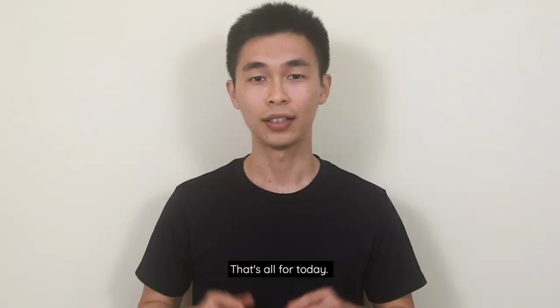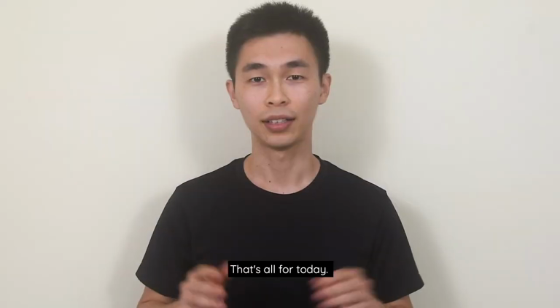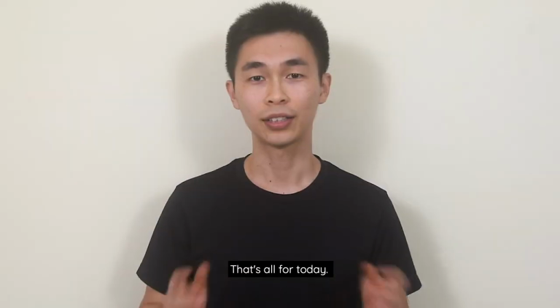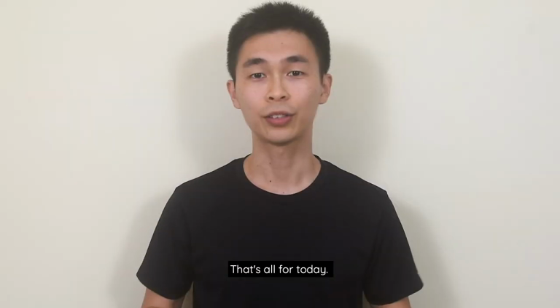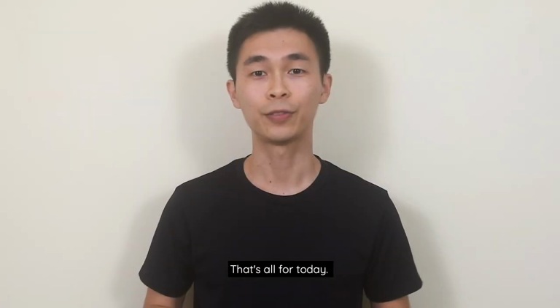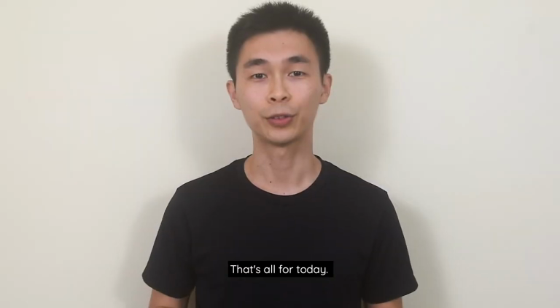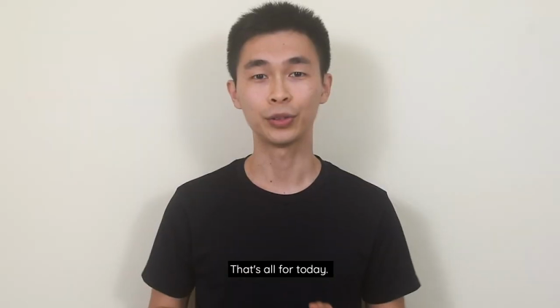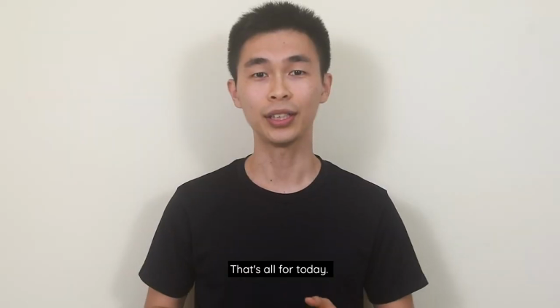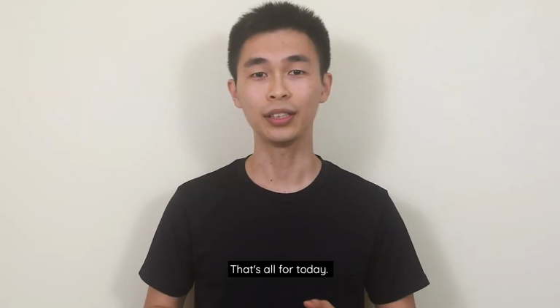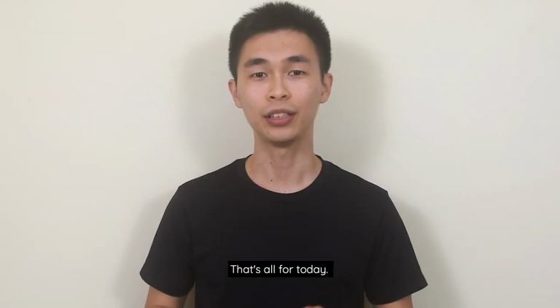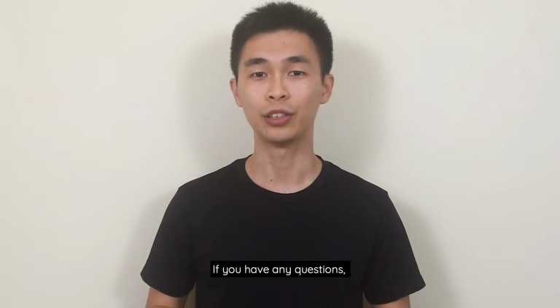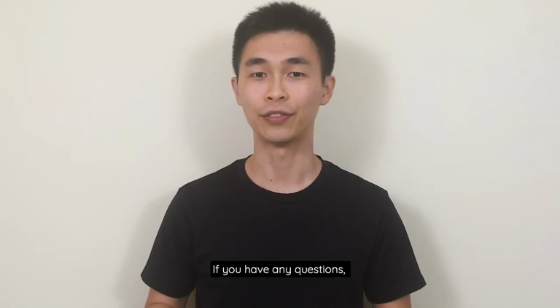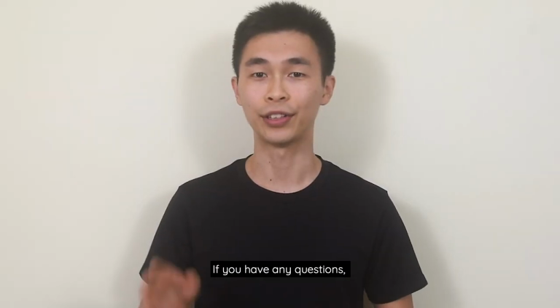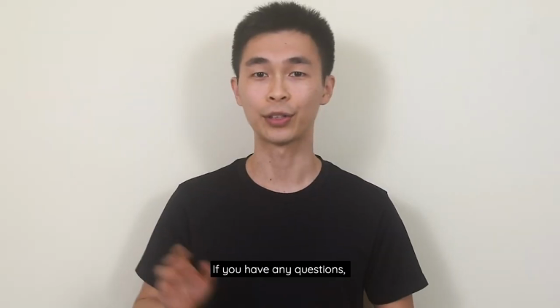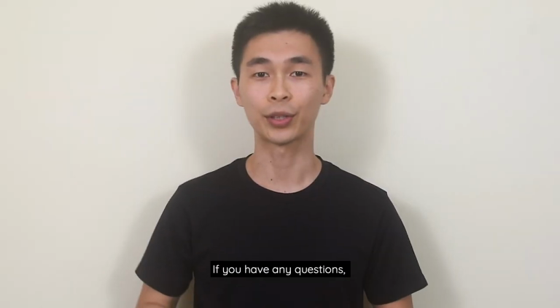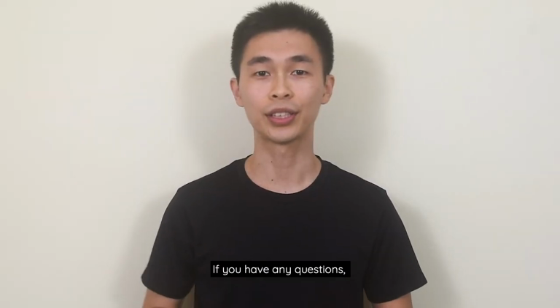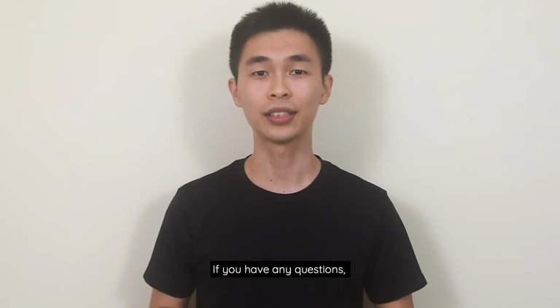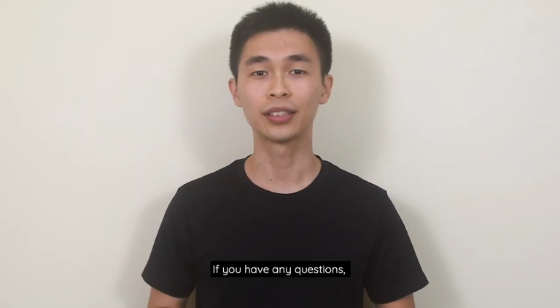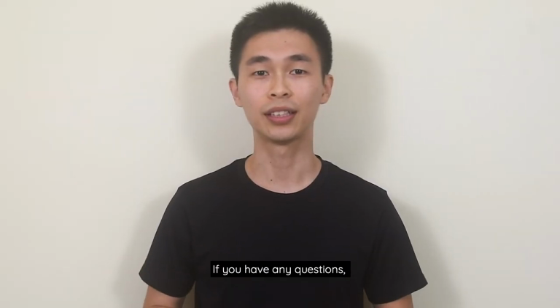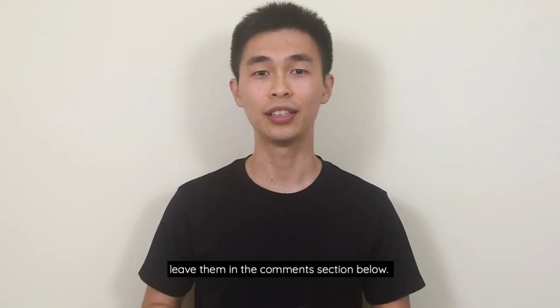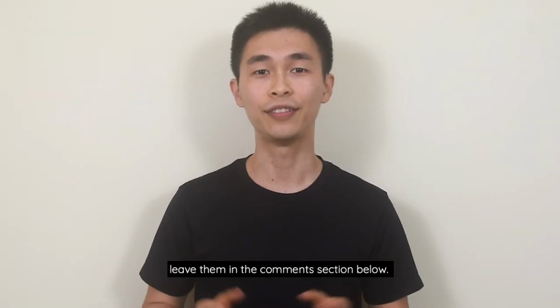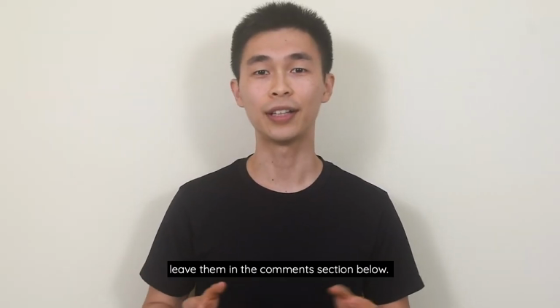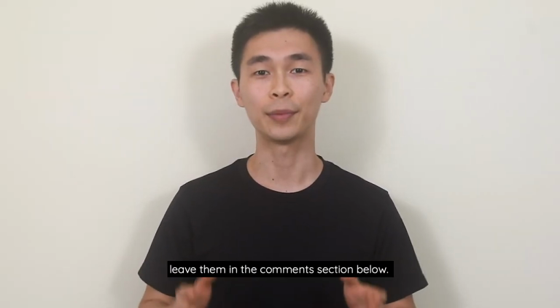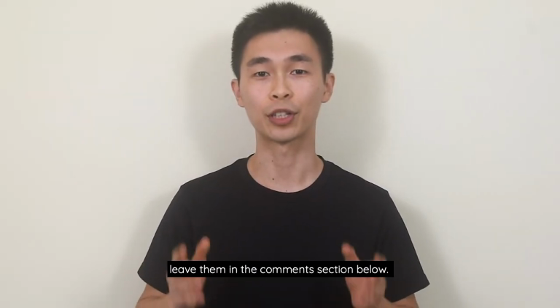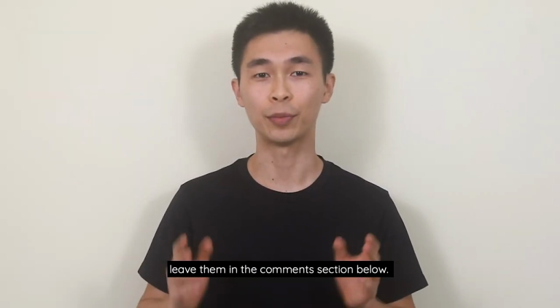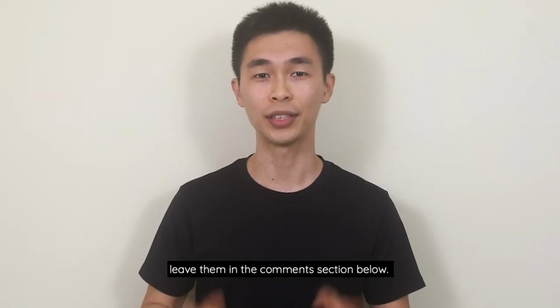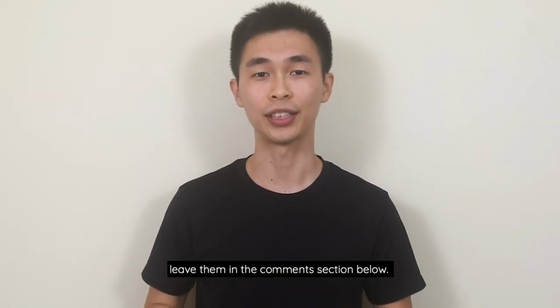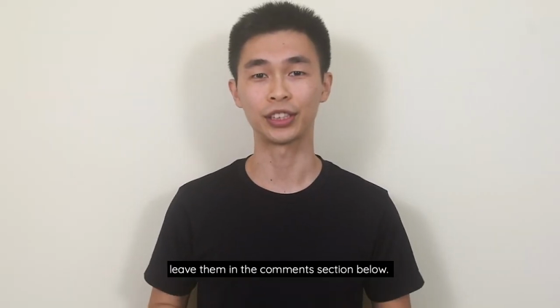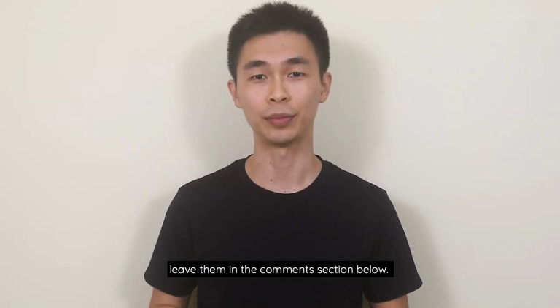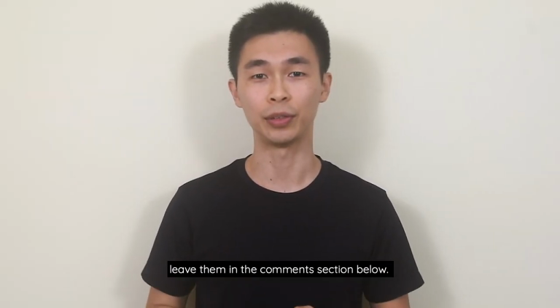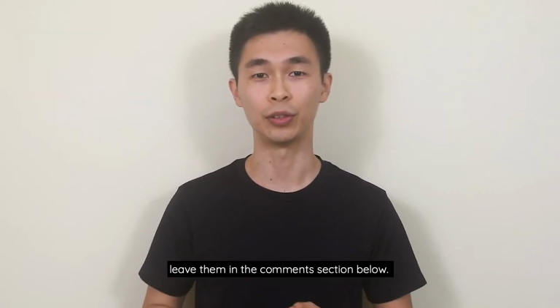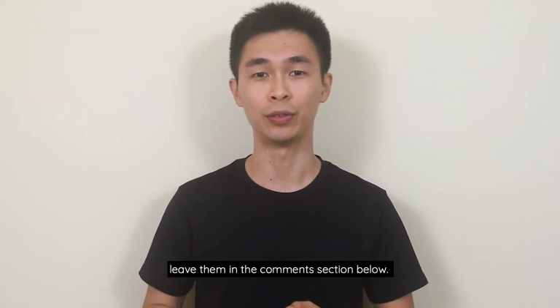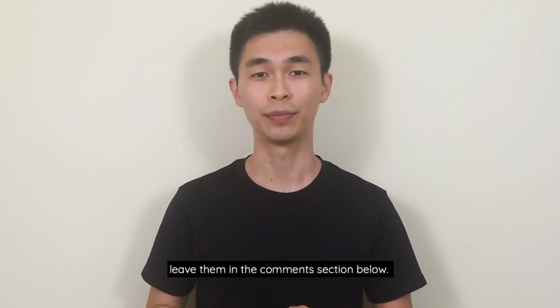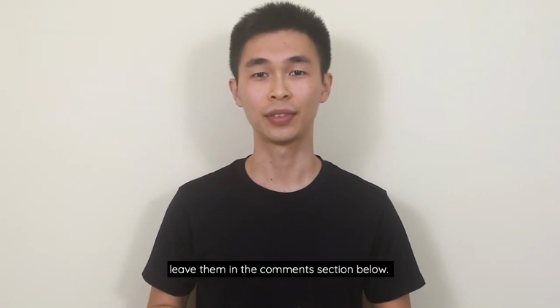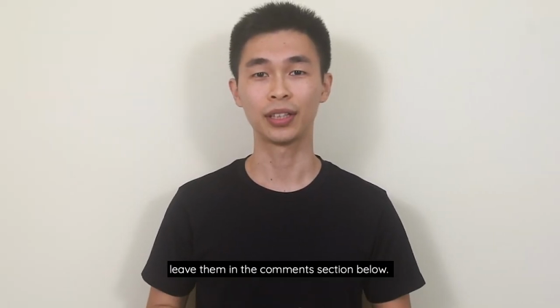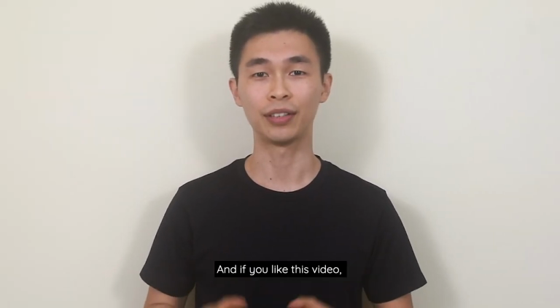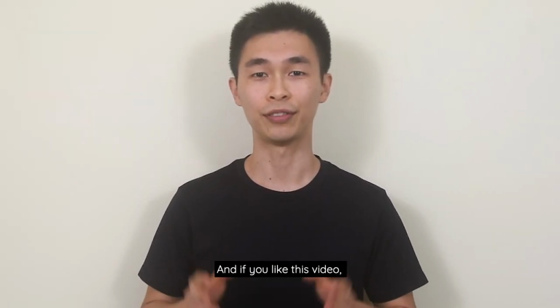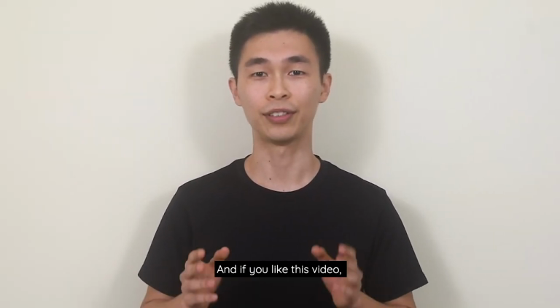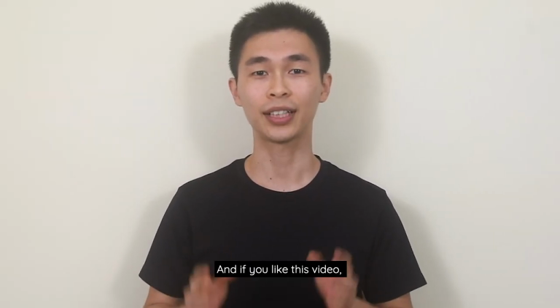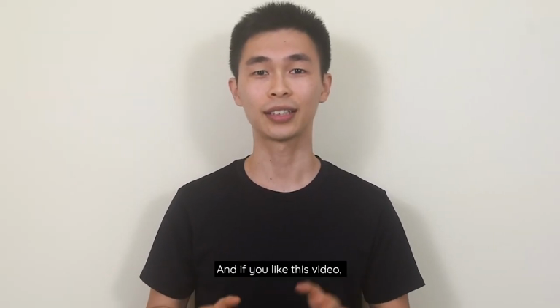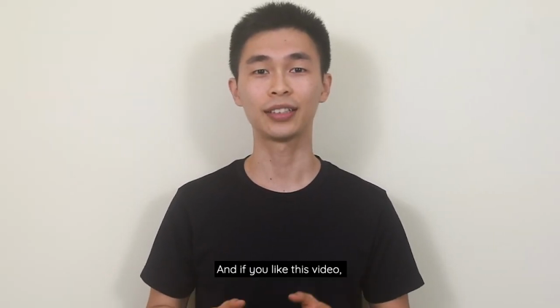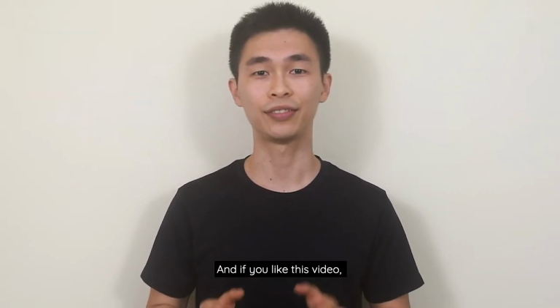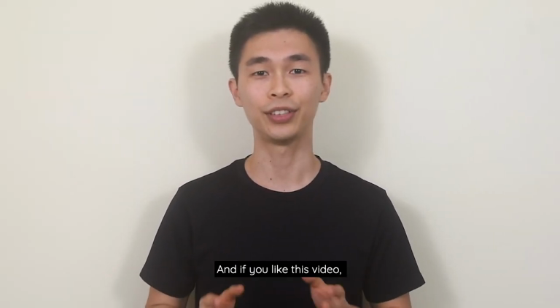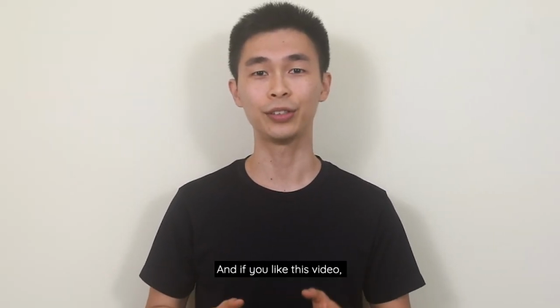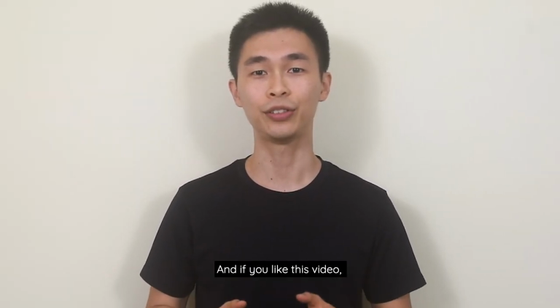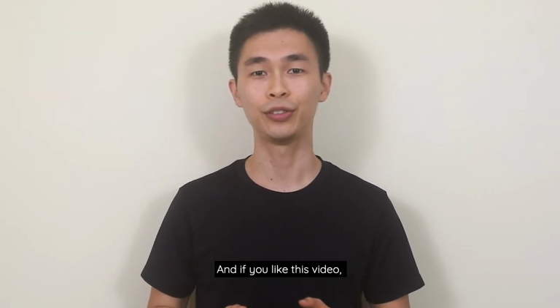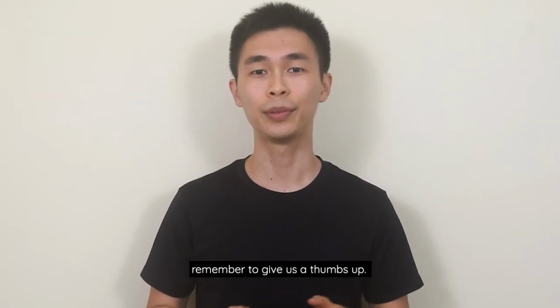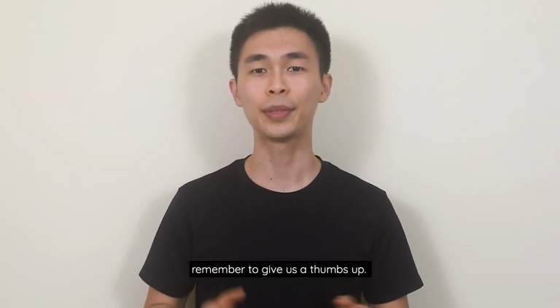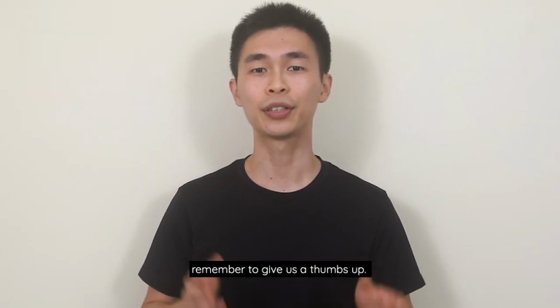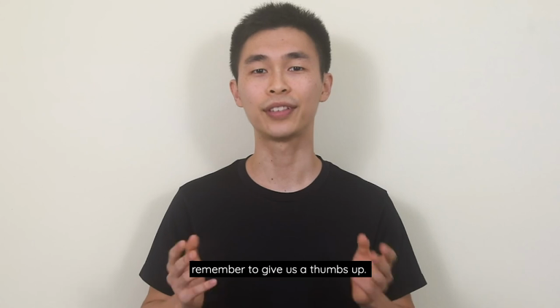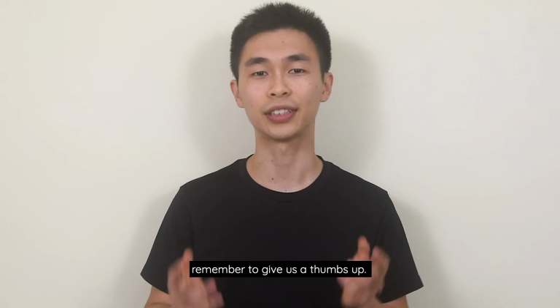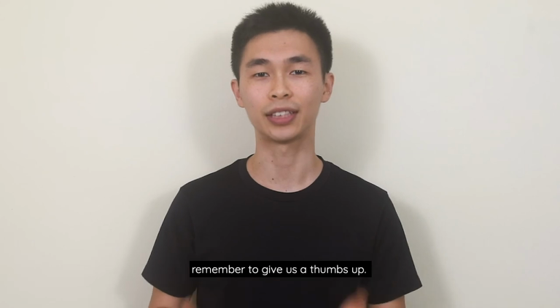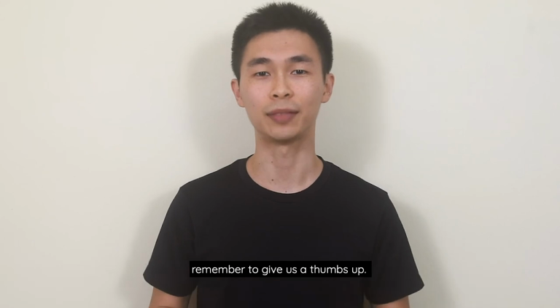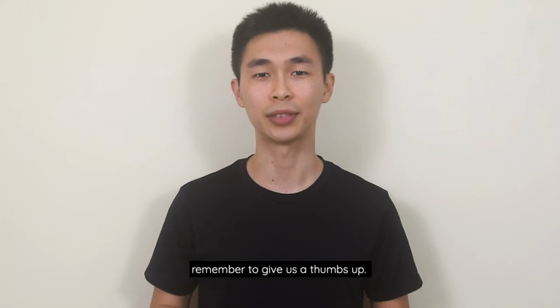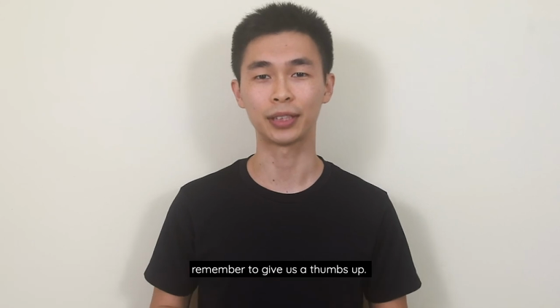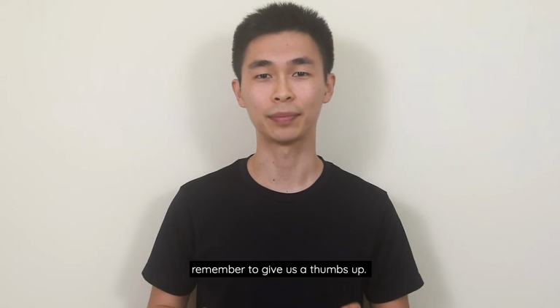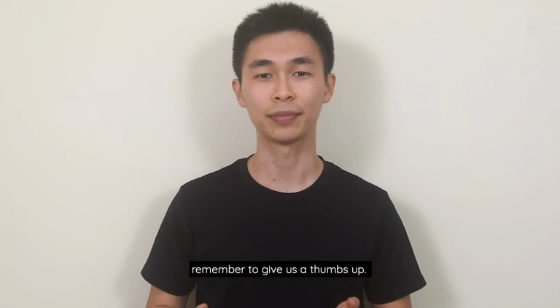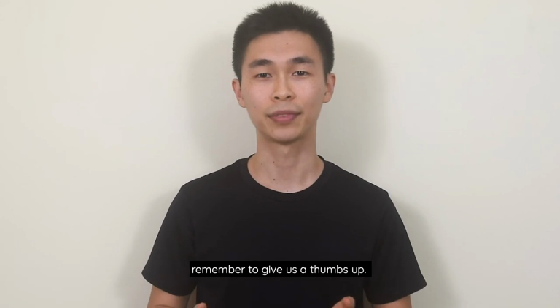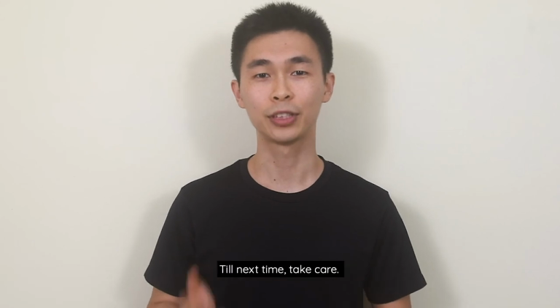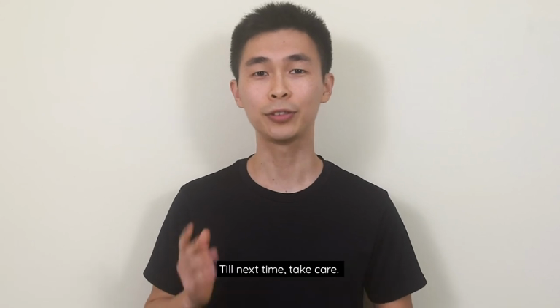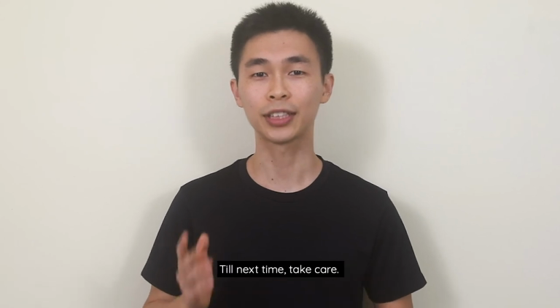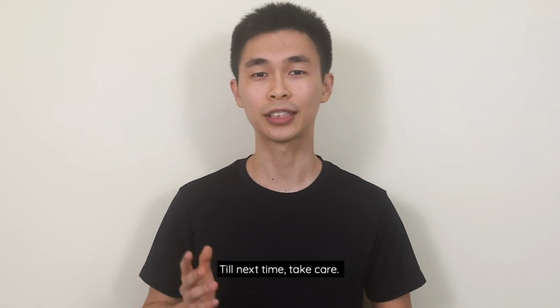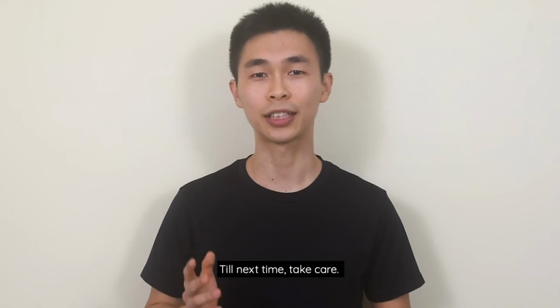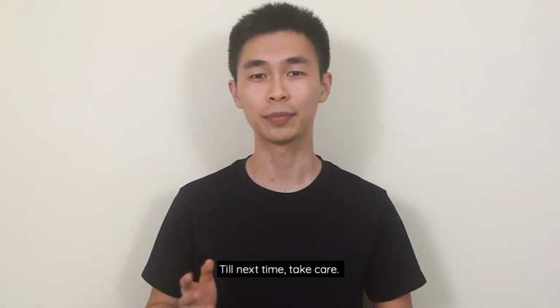That's all for today. If you have any questions, leave them in the comment section below. If you like this video, remember to give us a thumbs up. Till next time, take care.